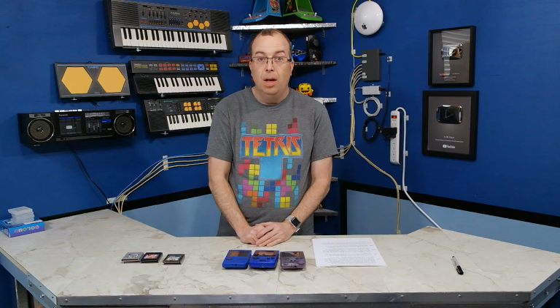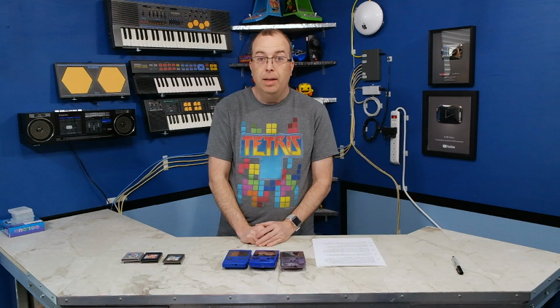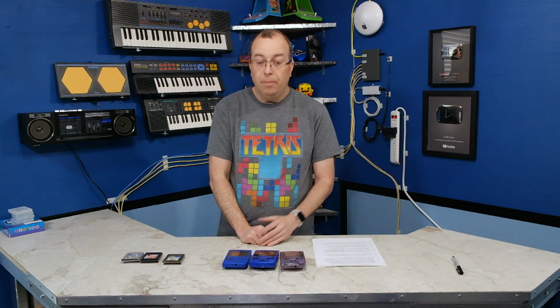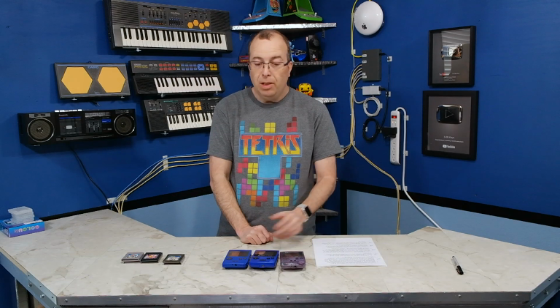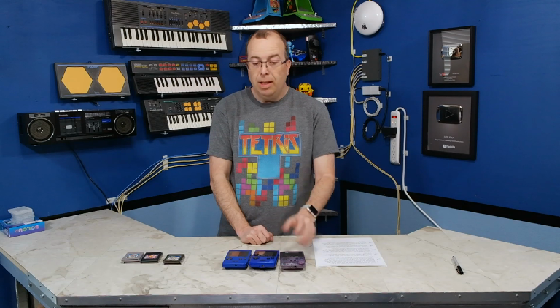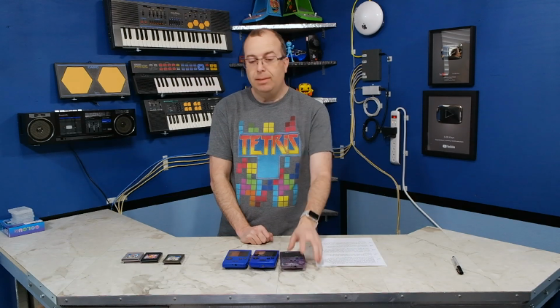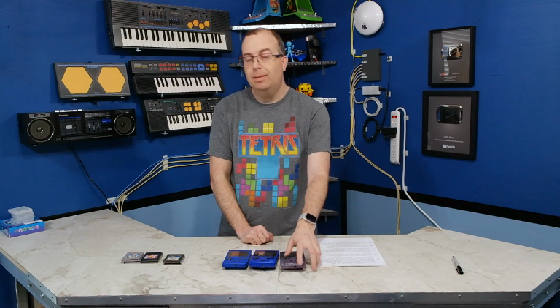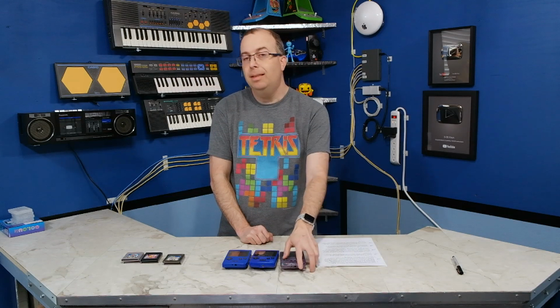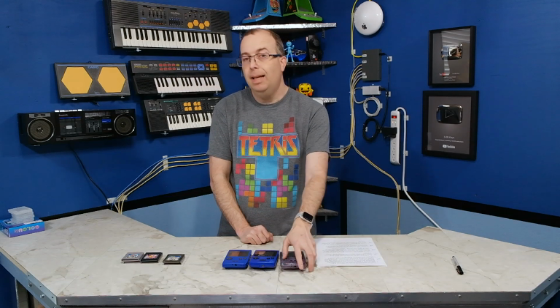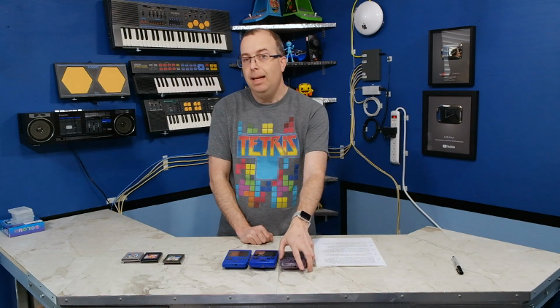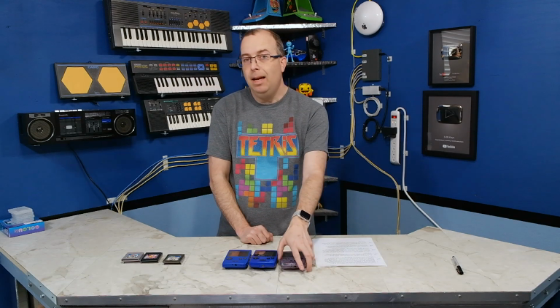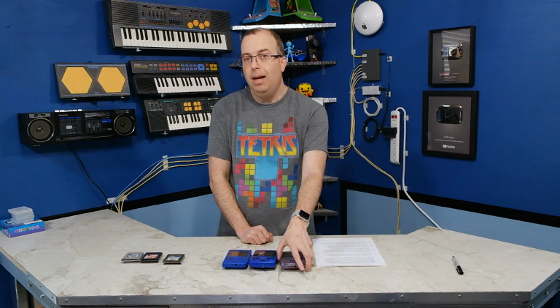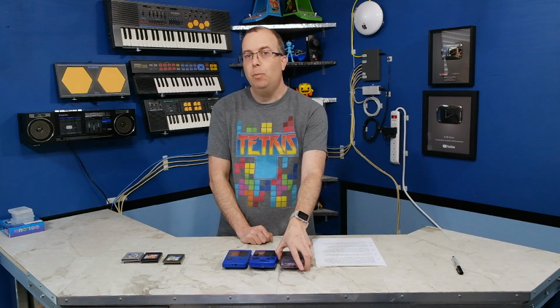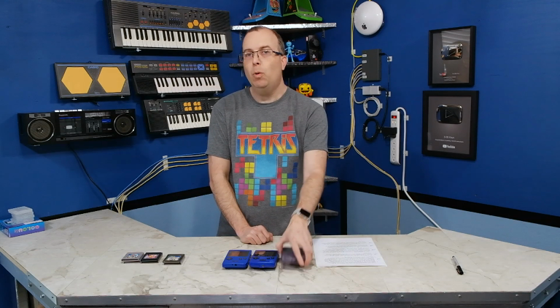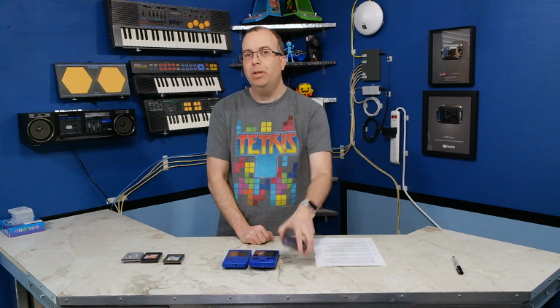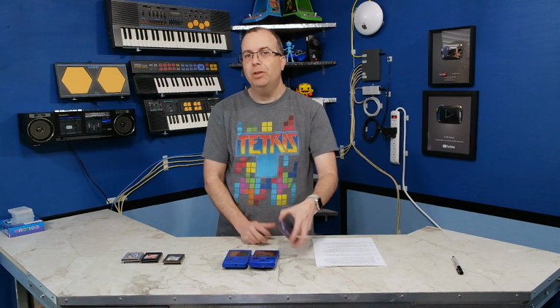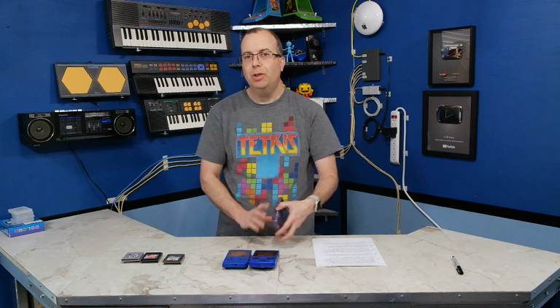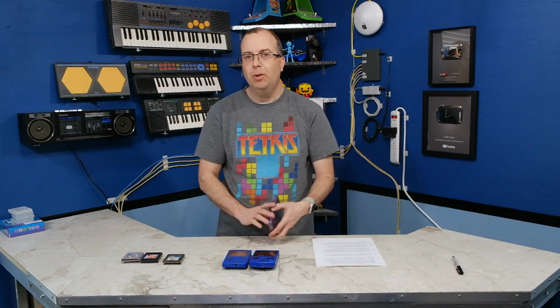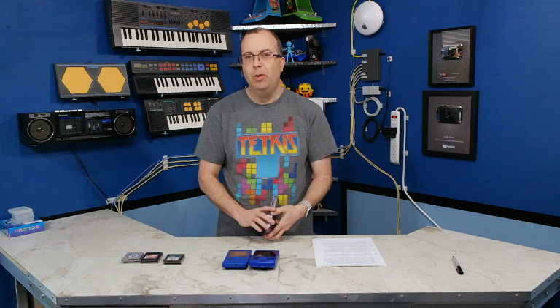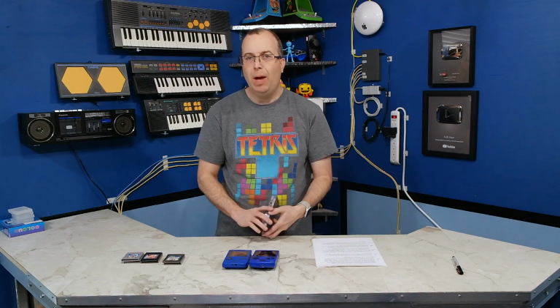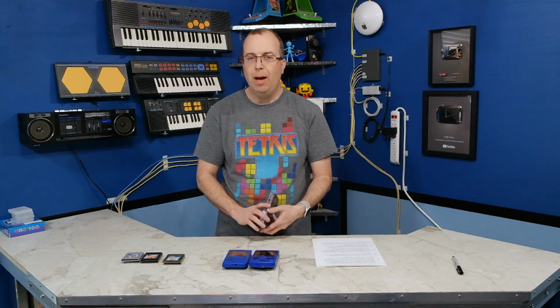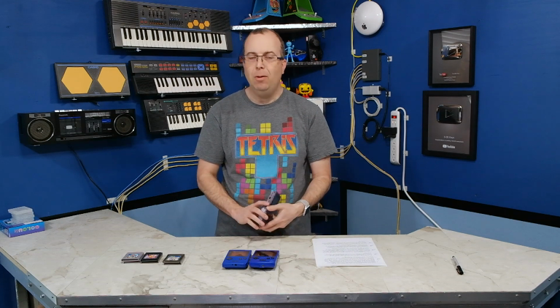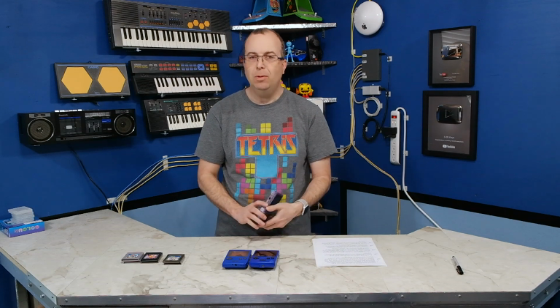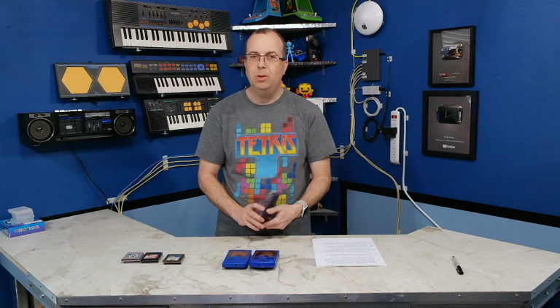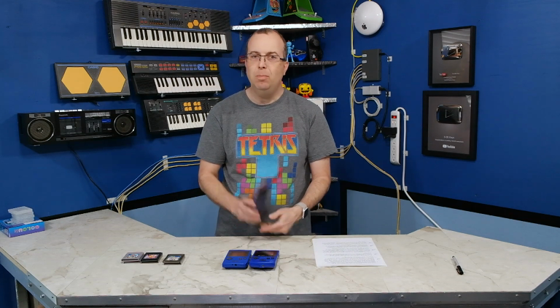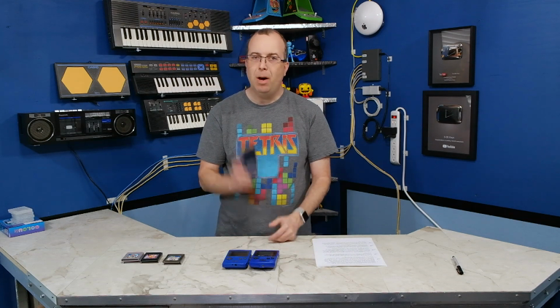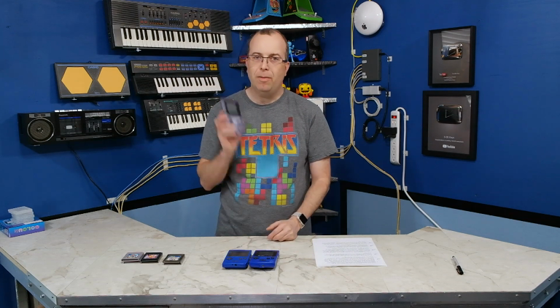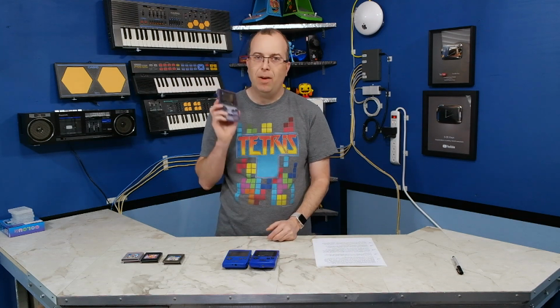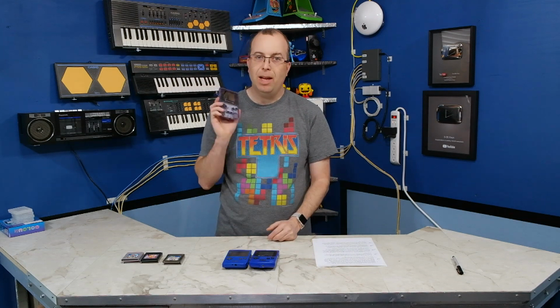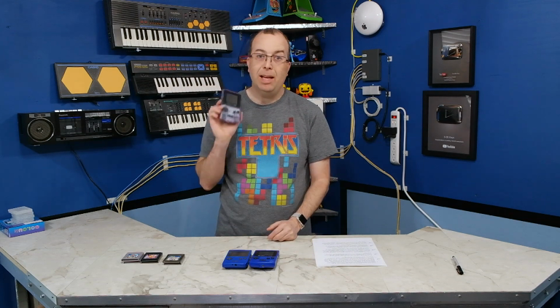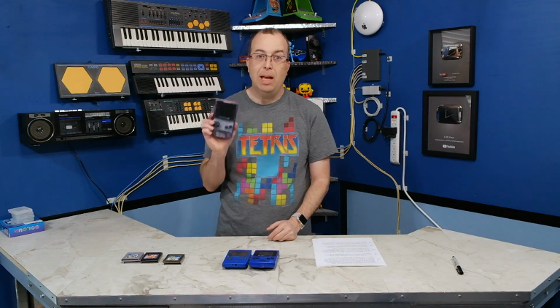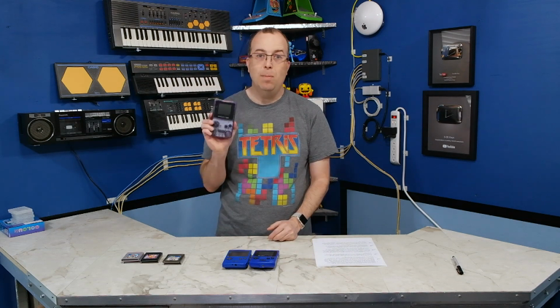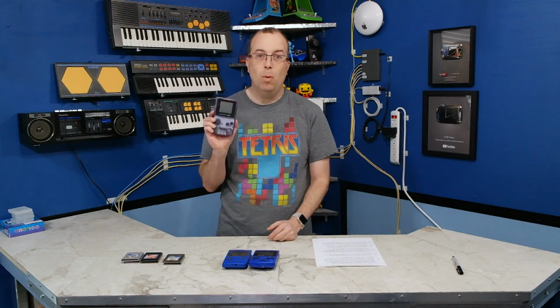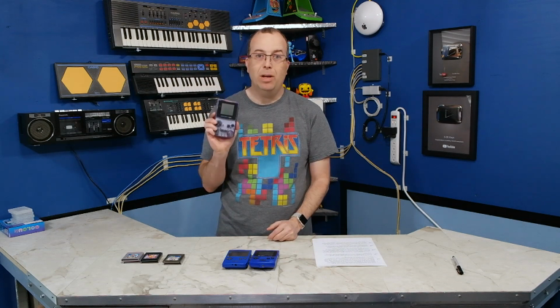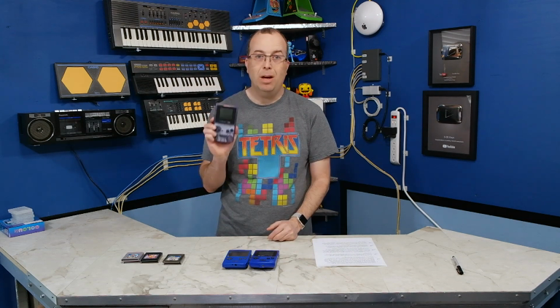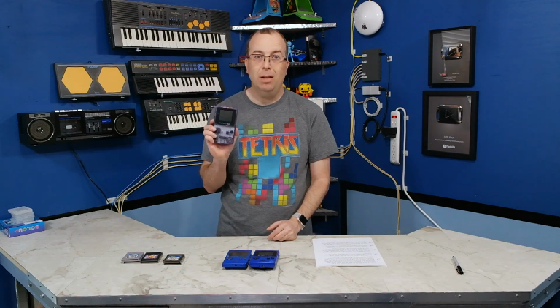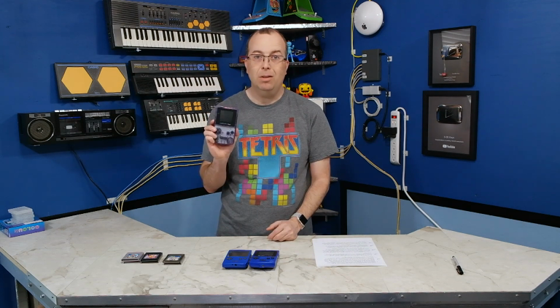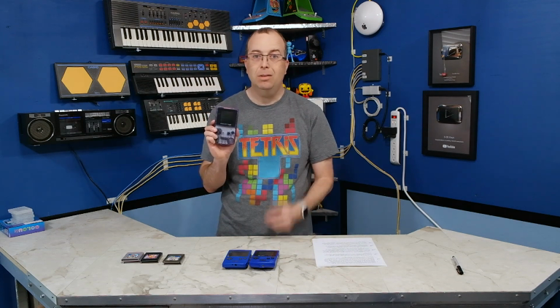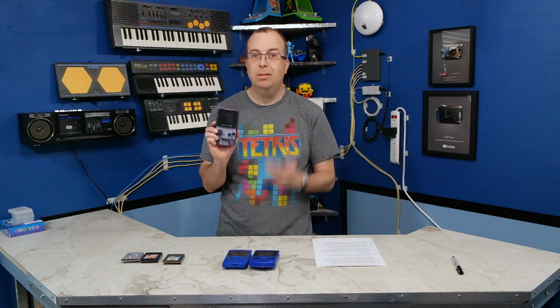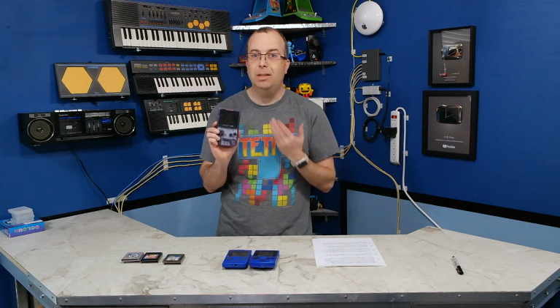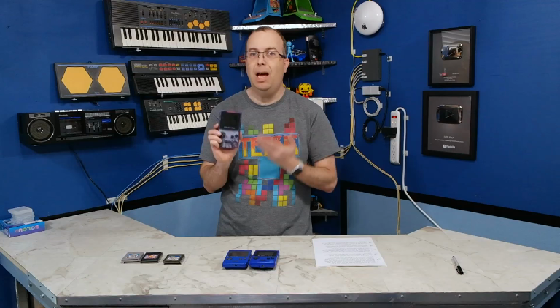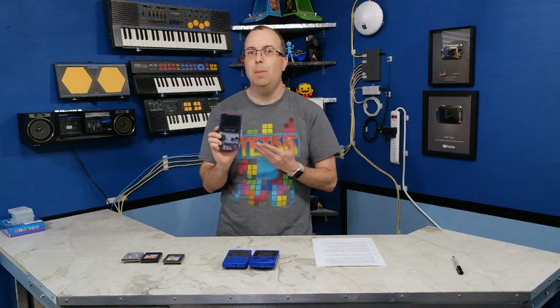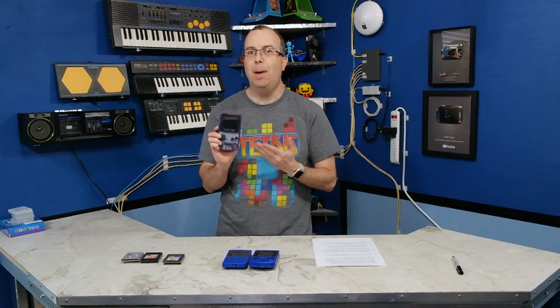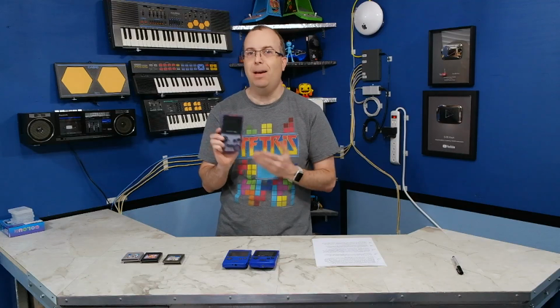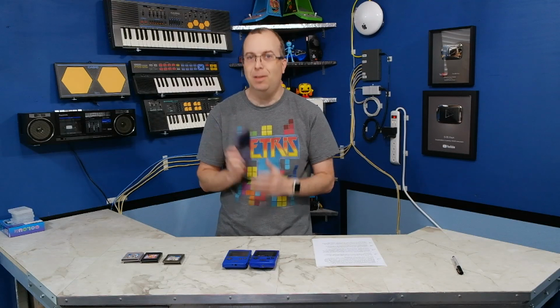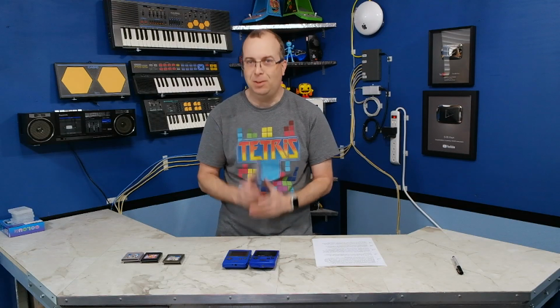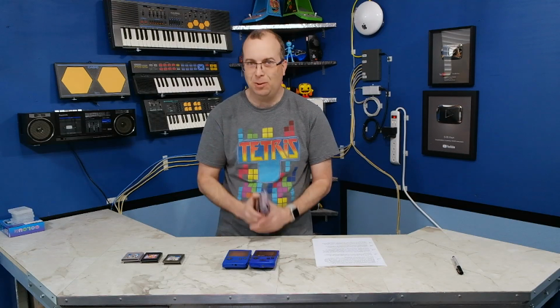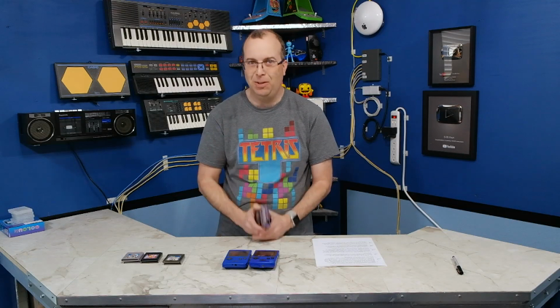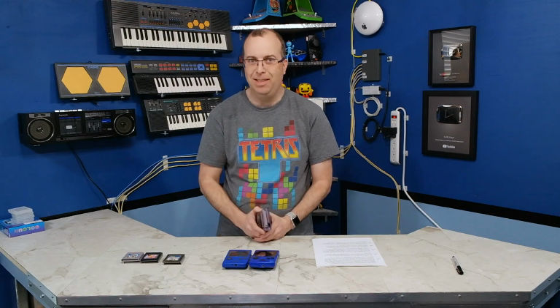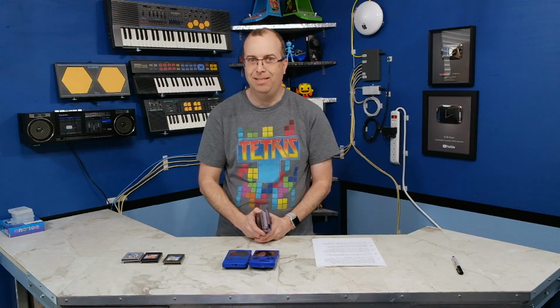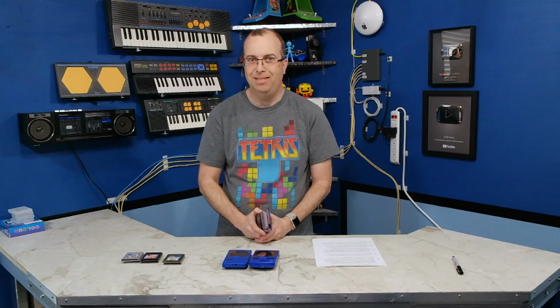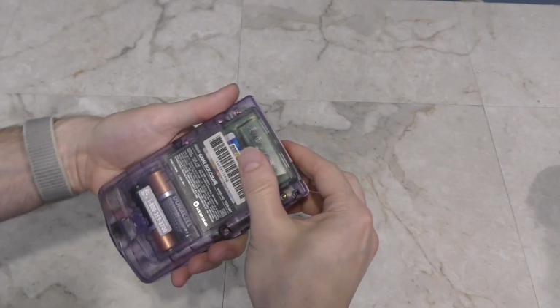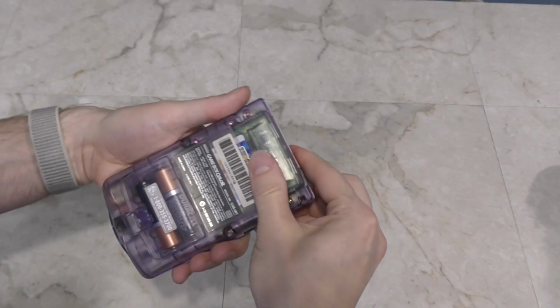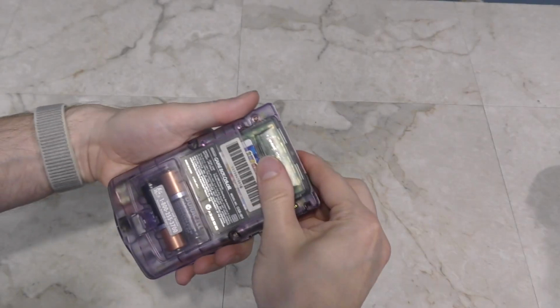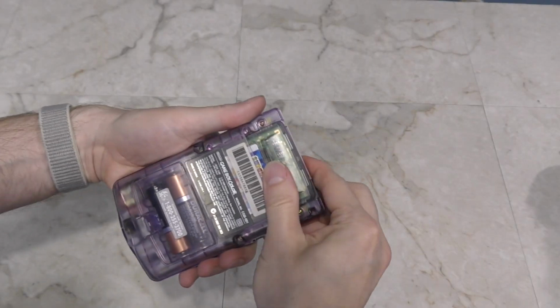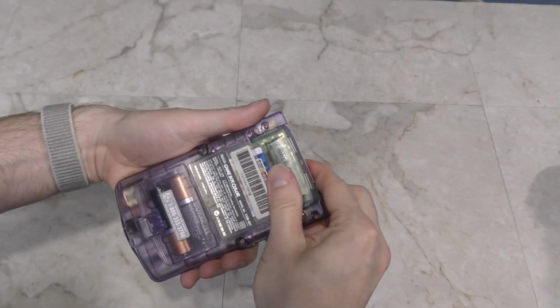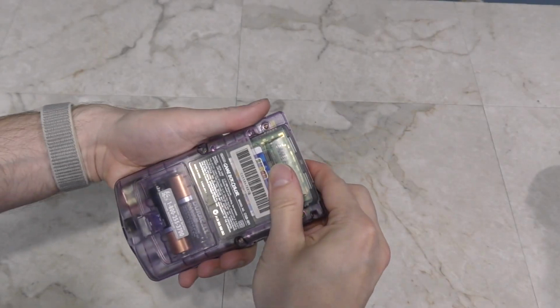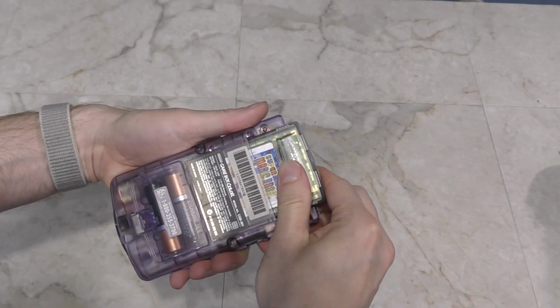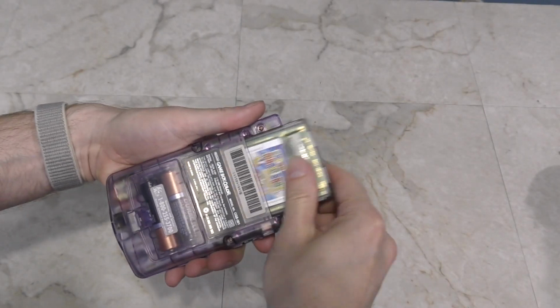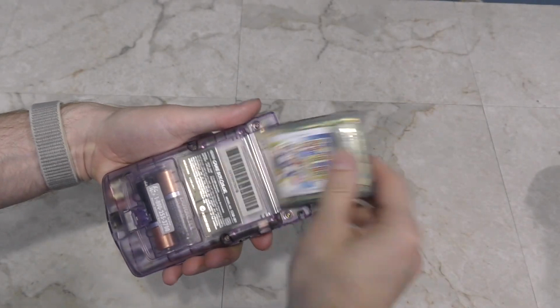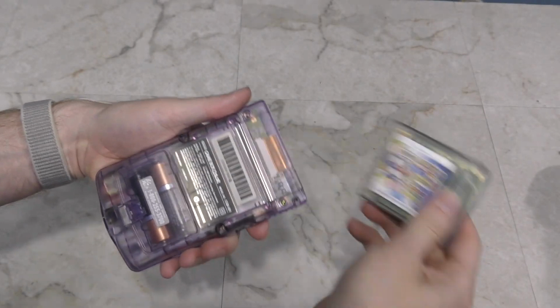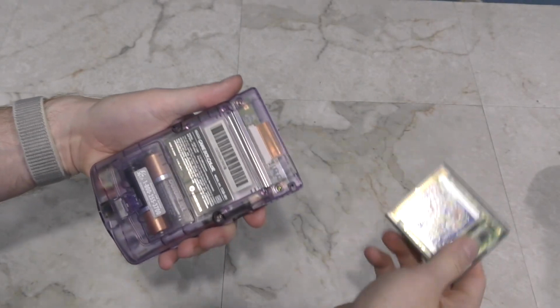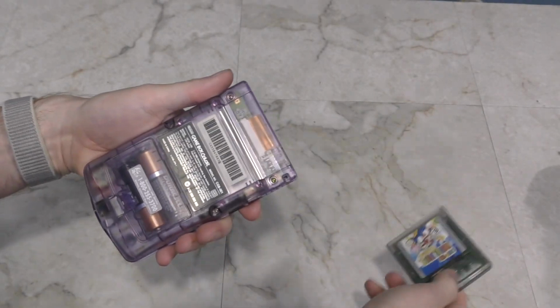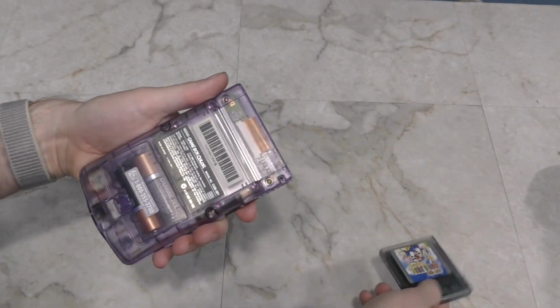Nevertheless, today I'm going to show you how to modify a Game Boy Color to add a backlit screen. OK, let's get started.